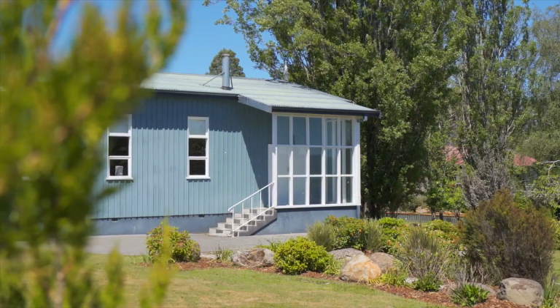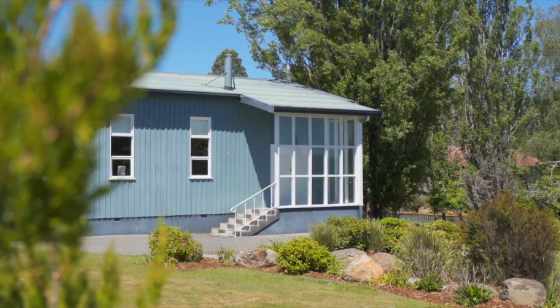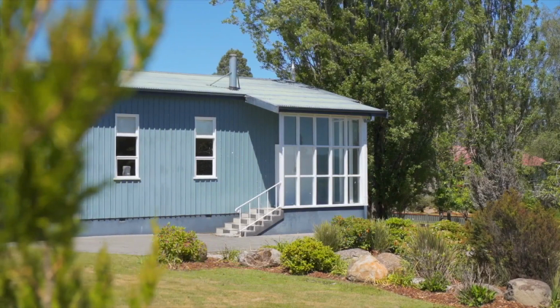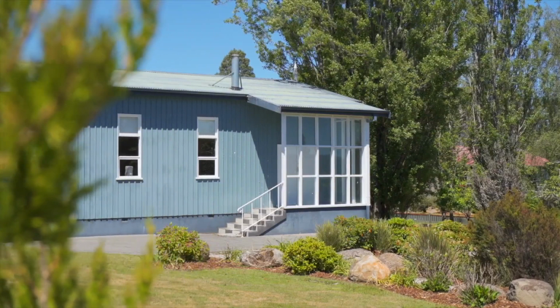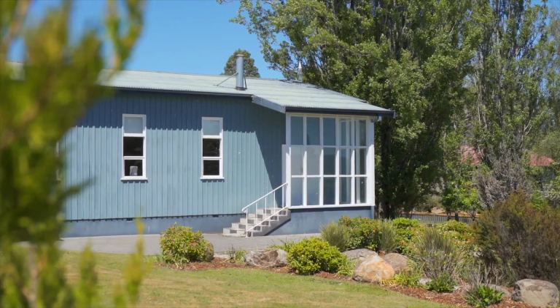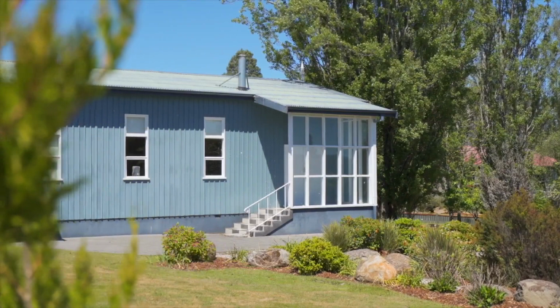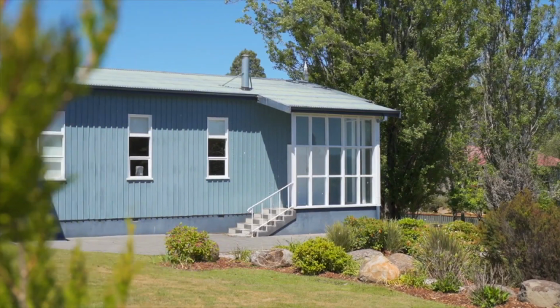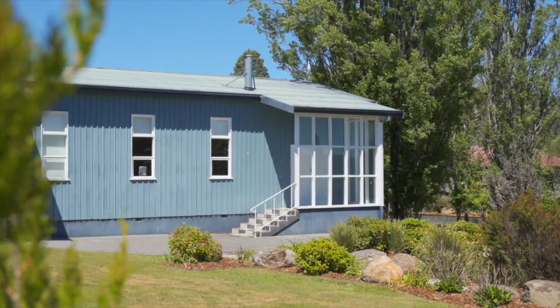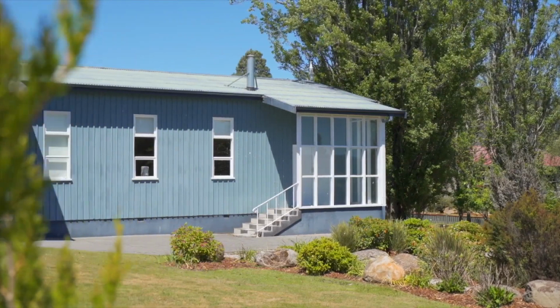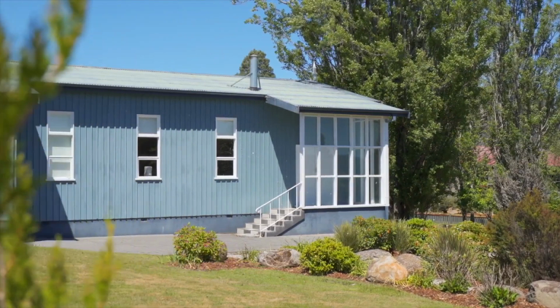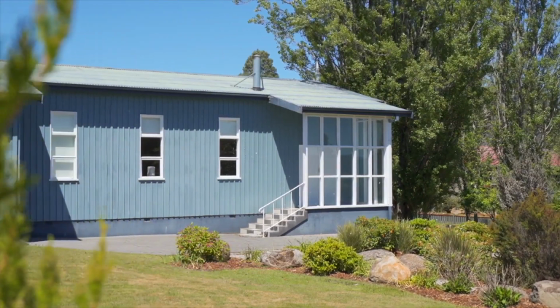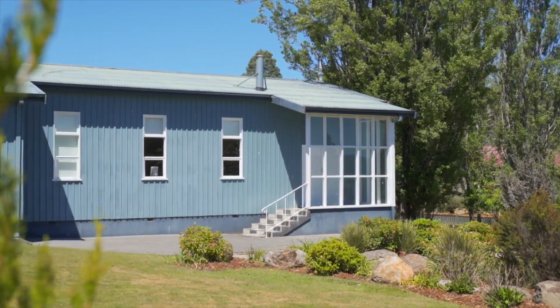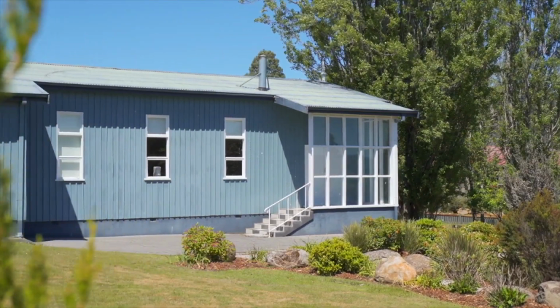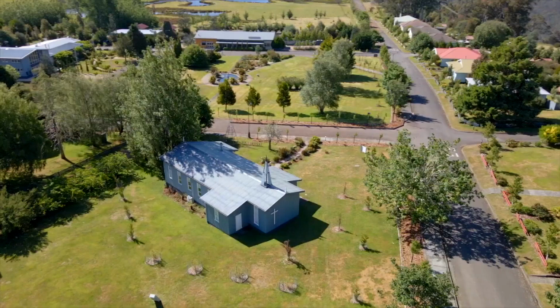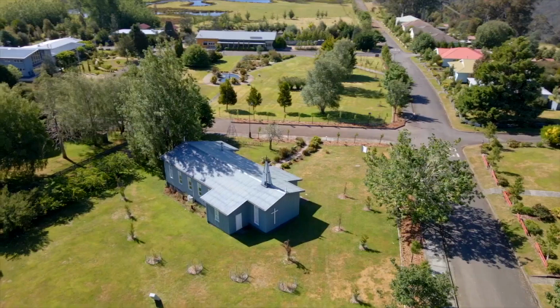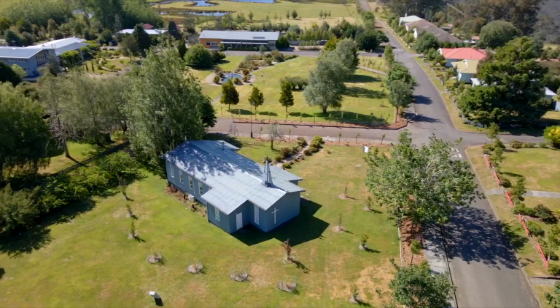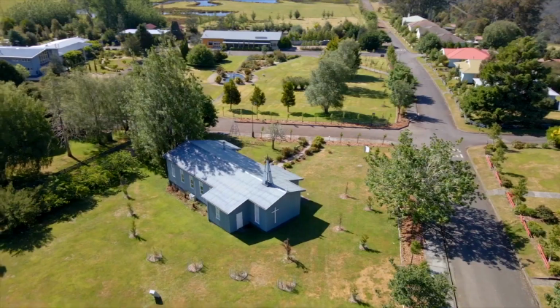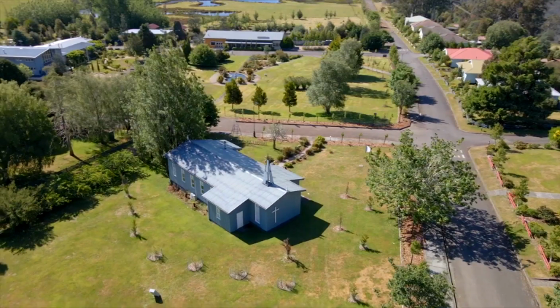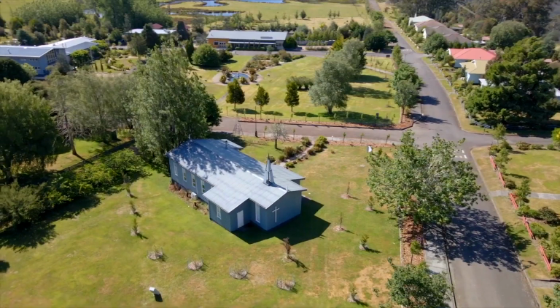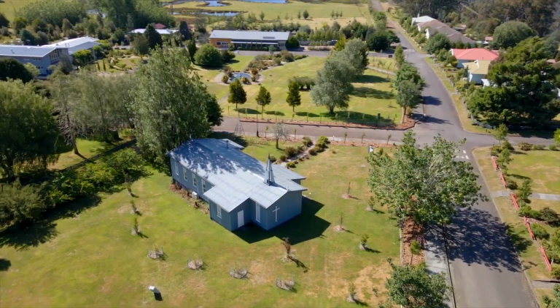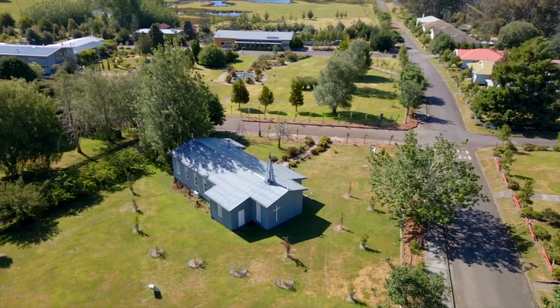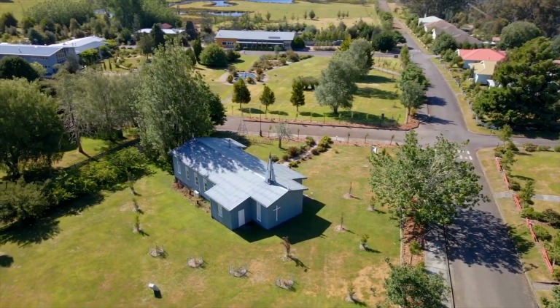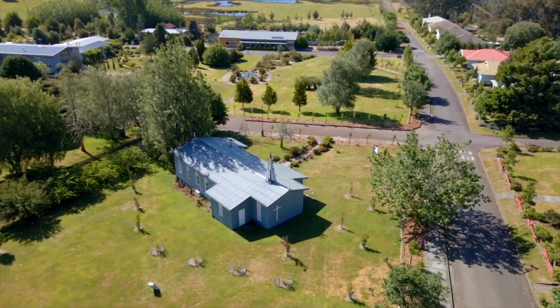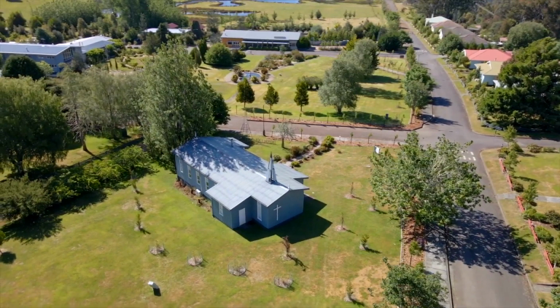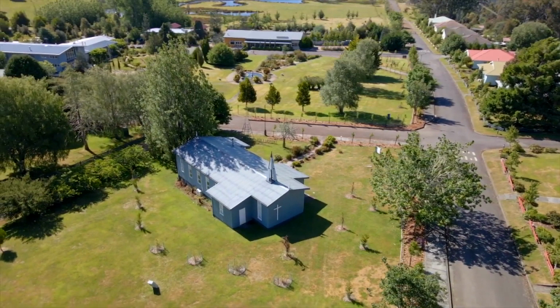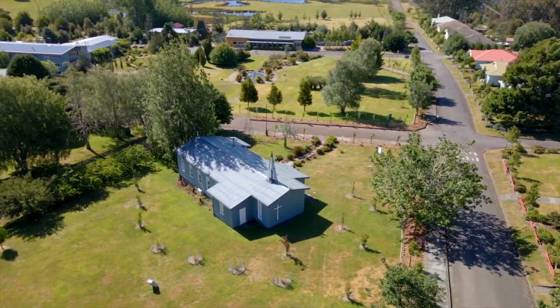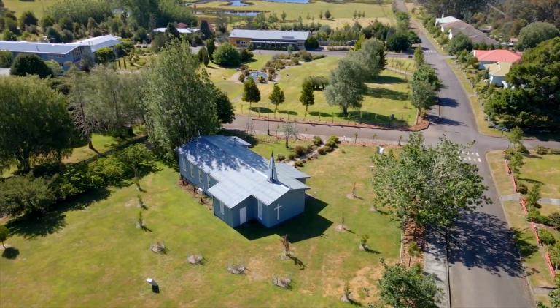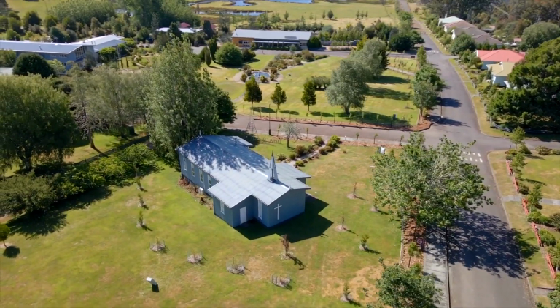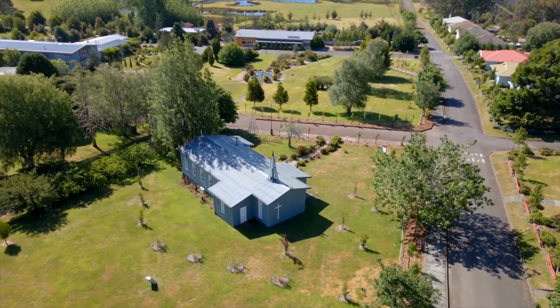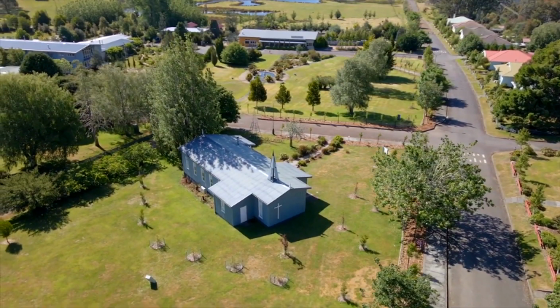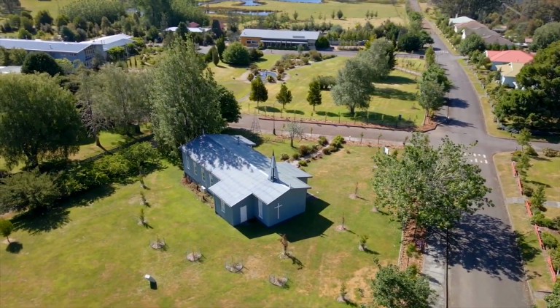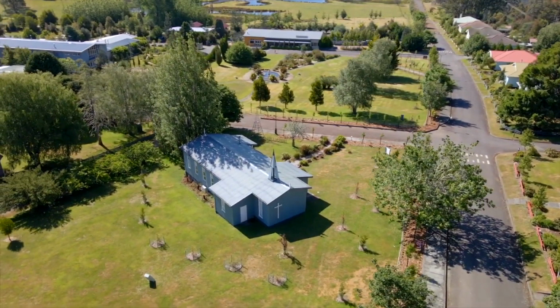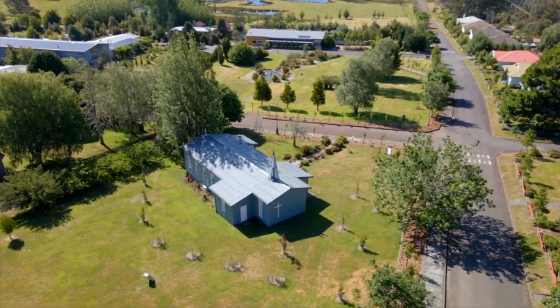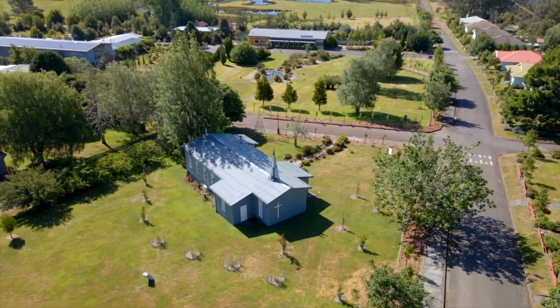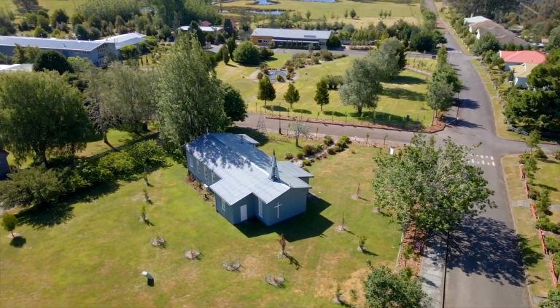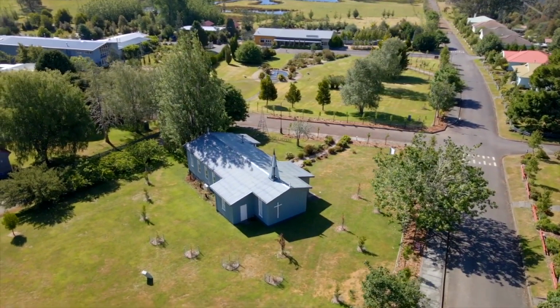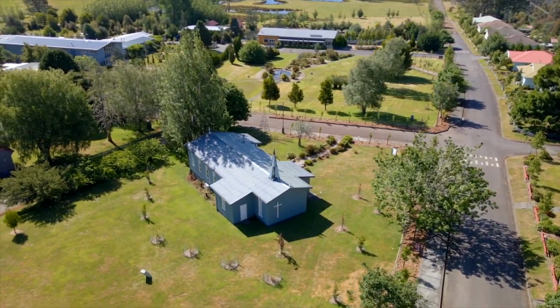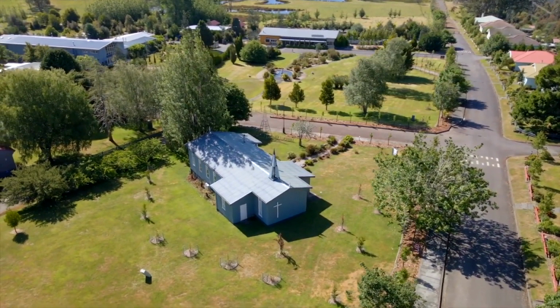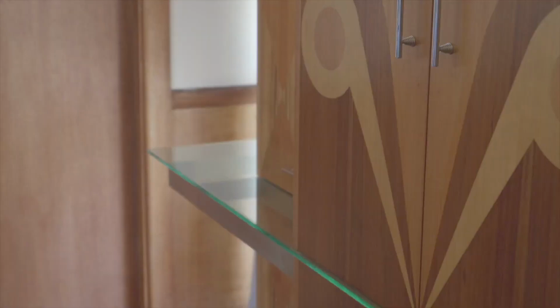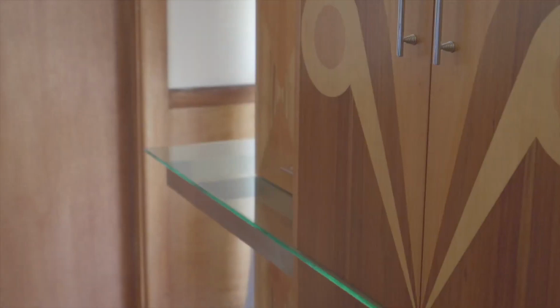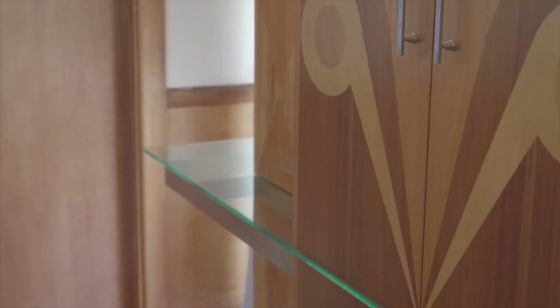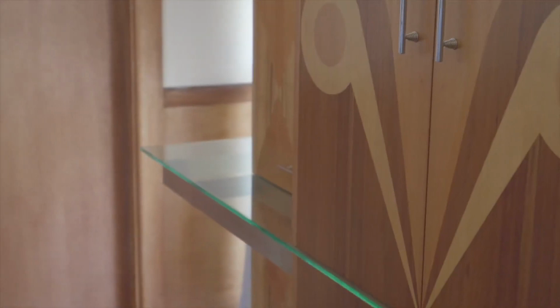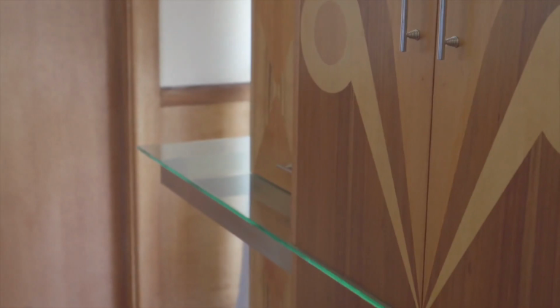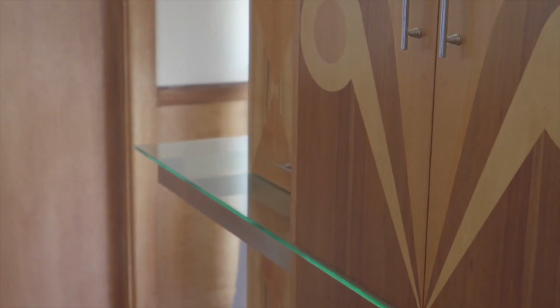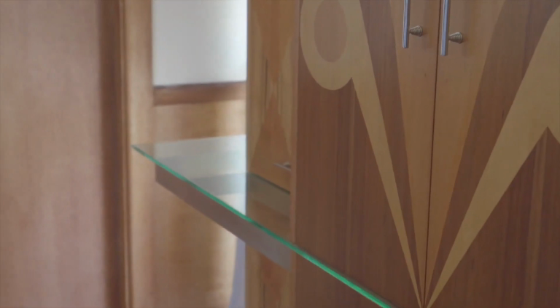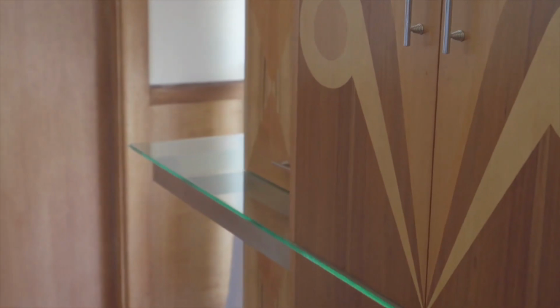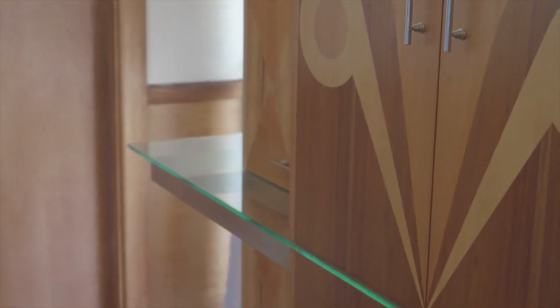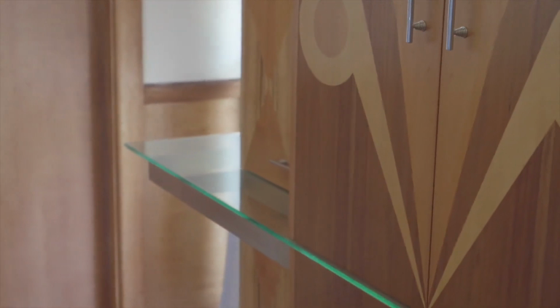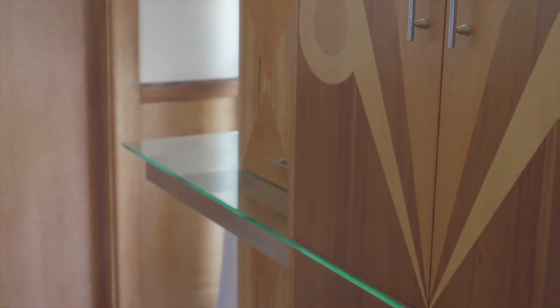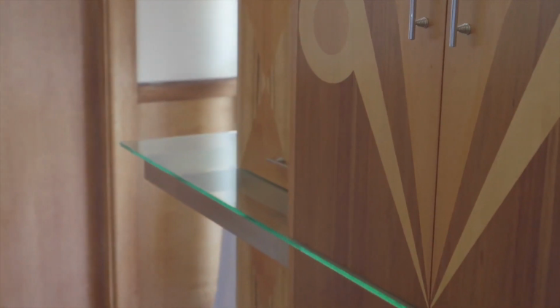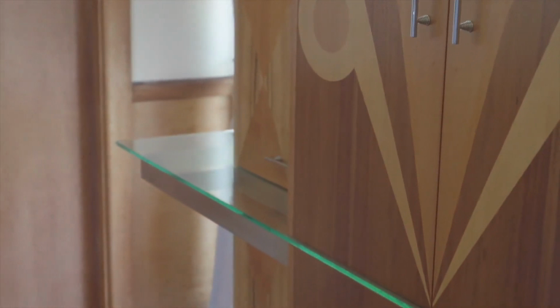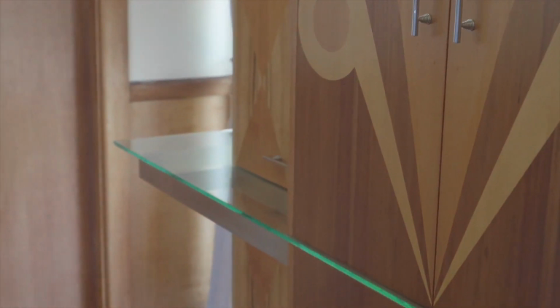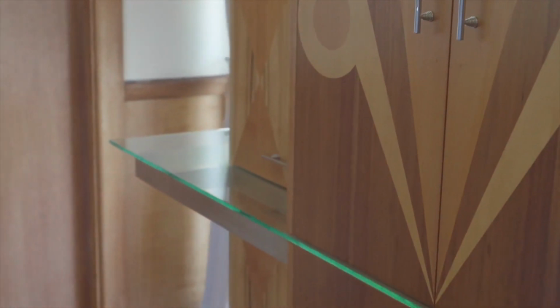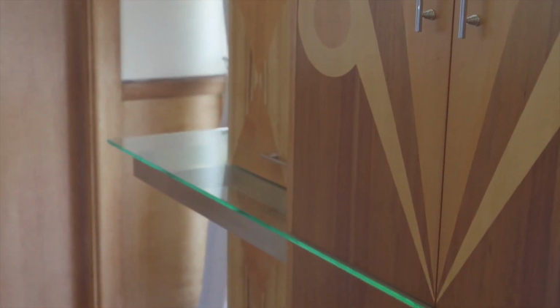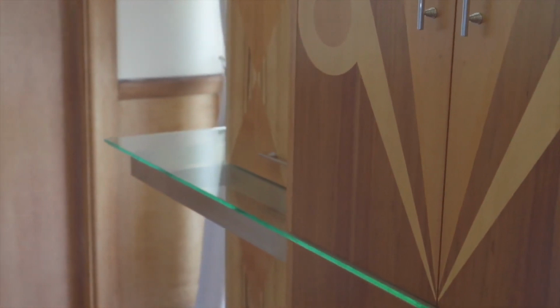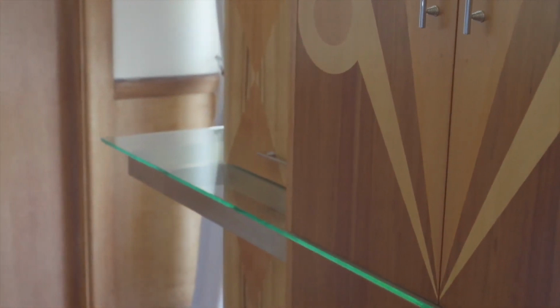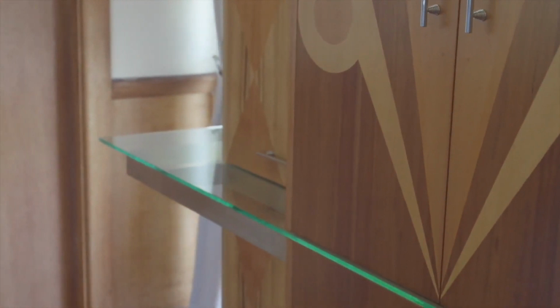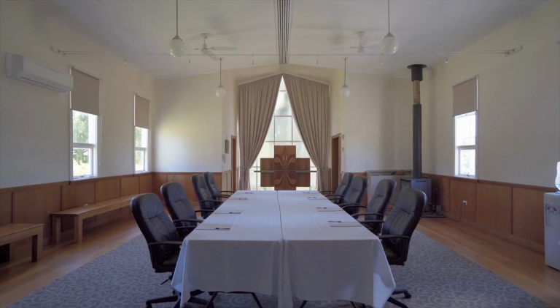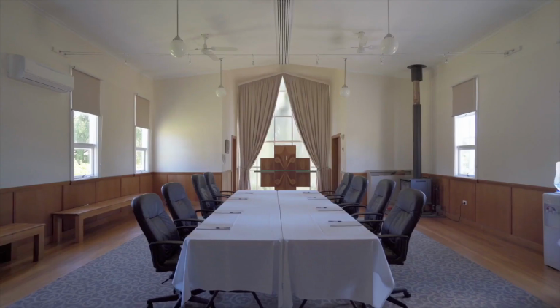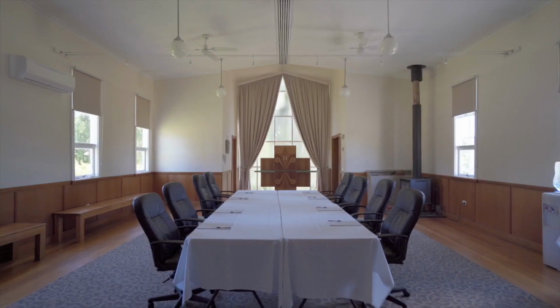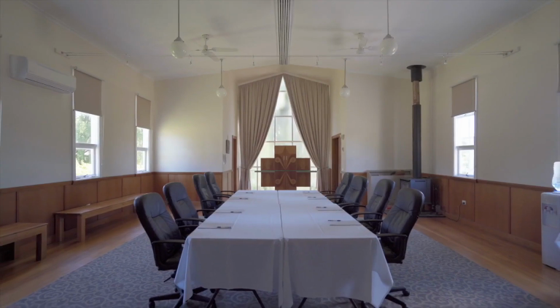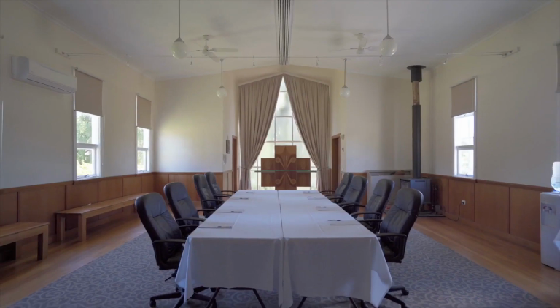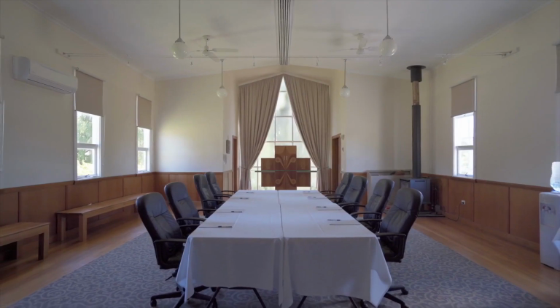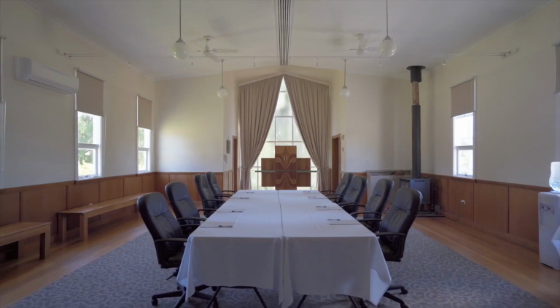The Highland Church. With original features, this can accommodate weddings or be transformed into a smaller conference facility.